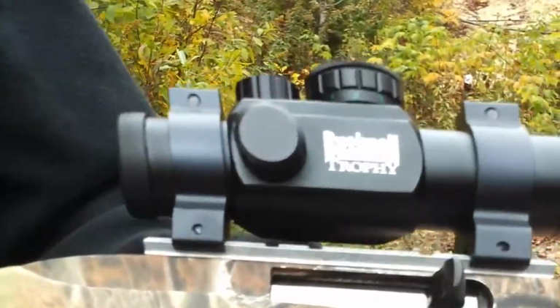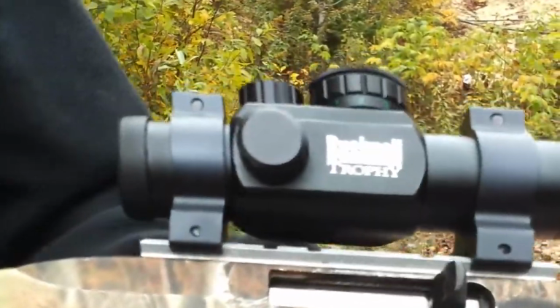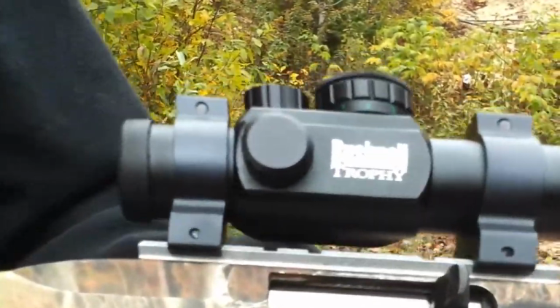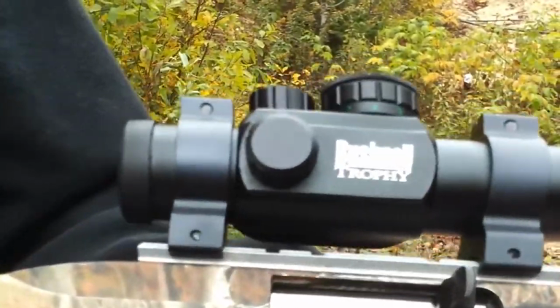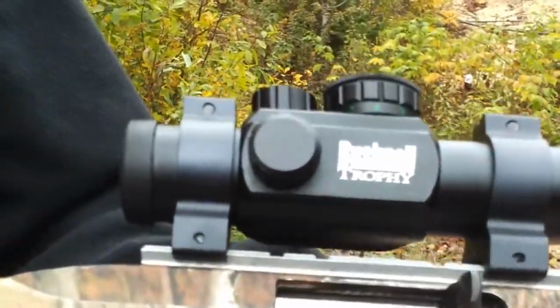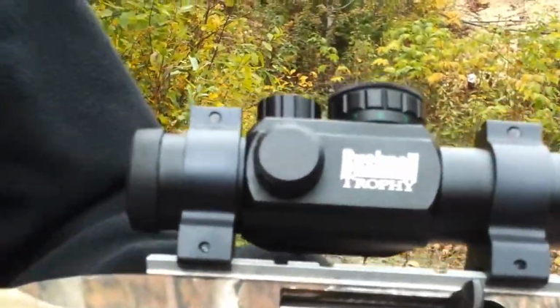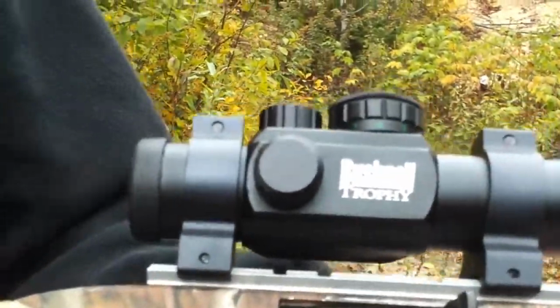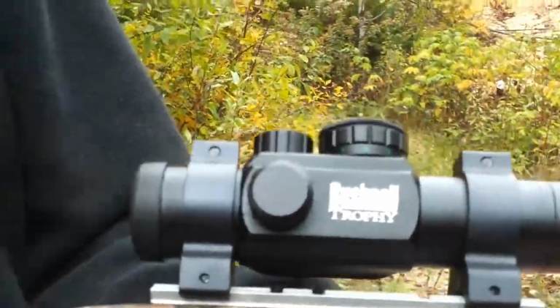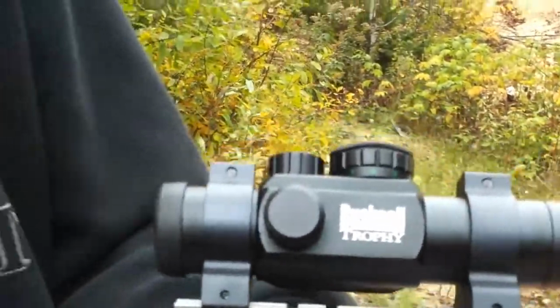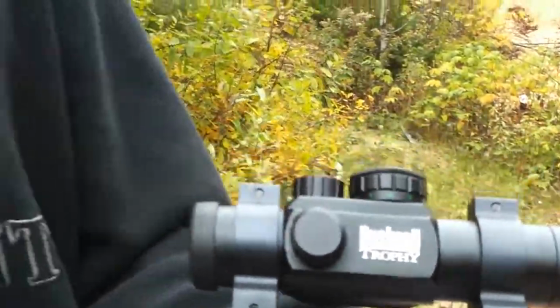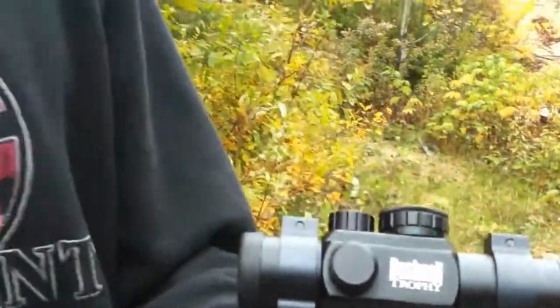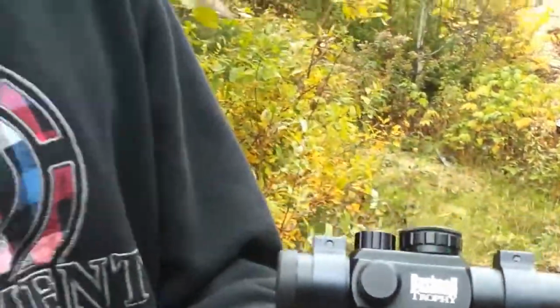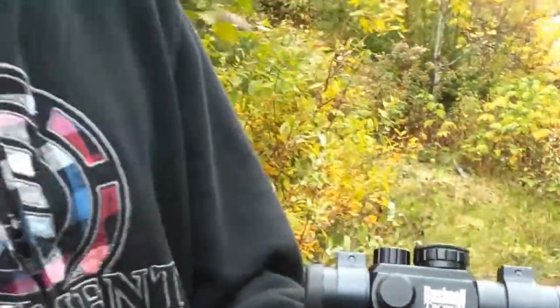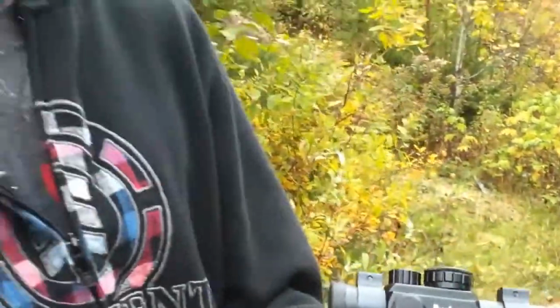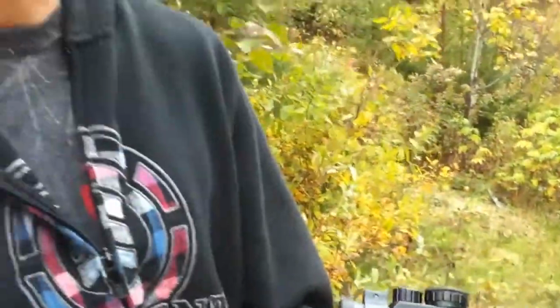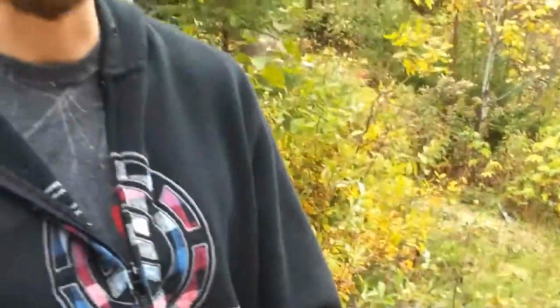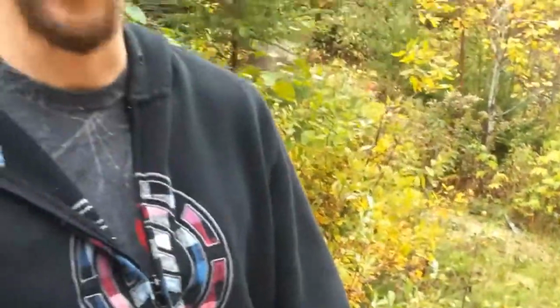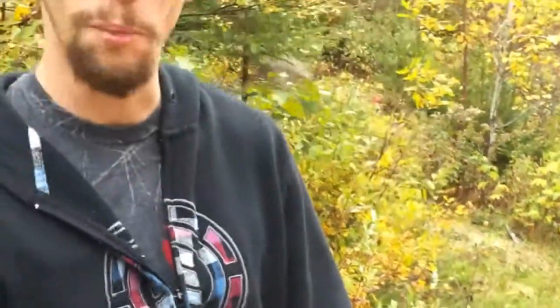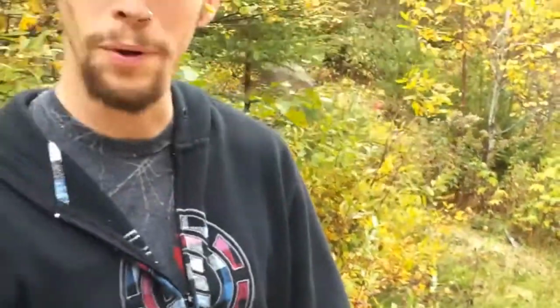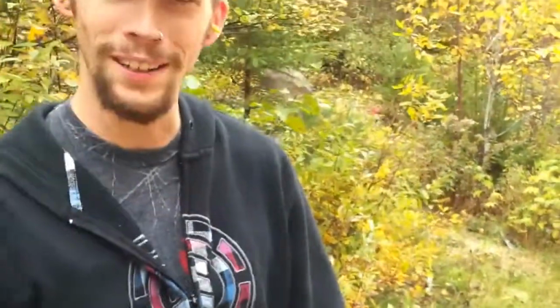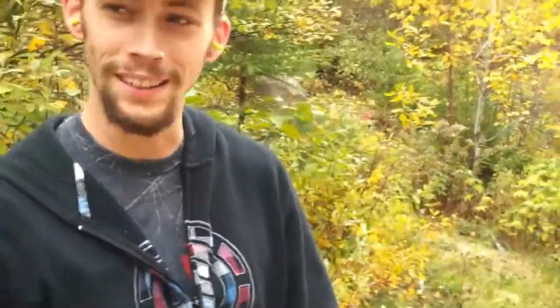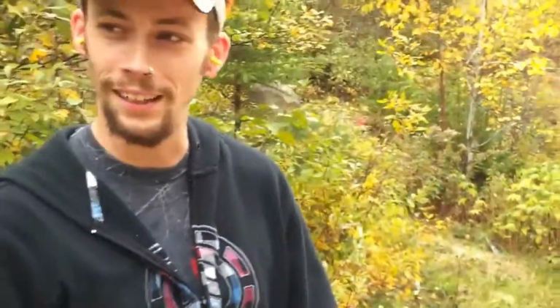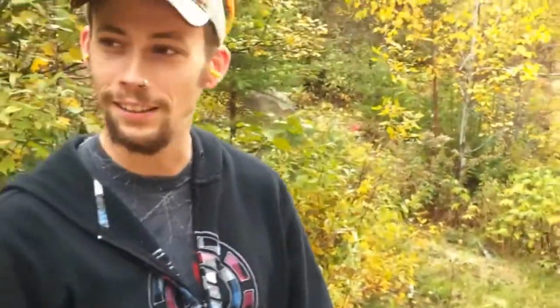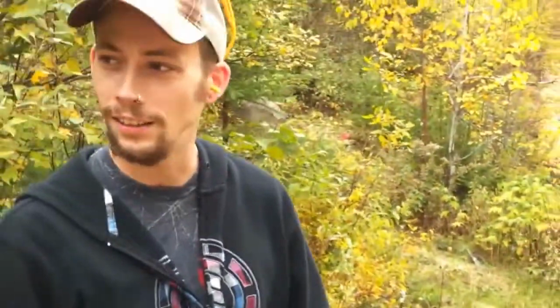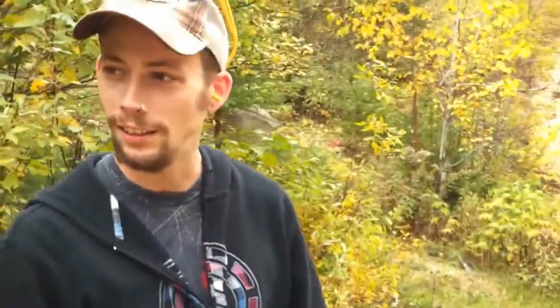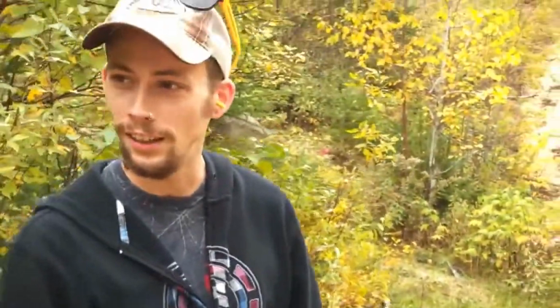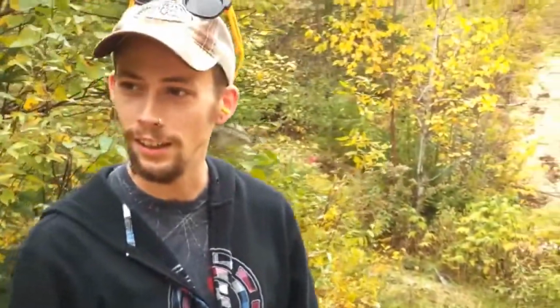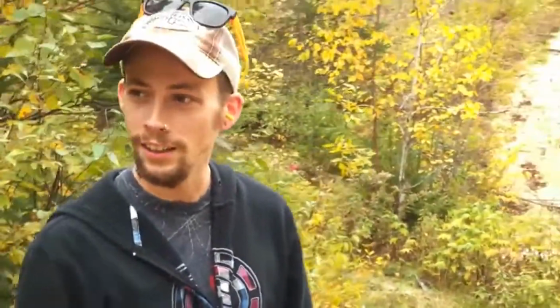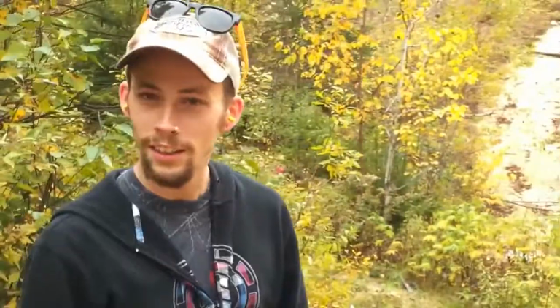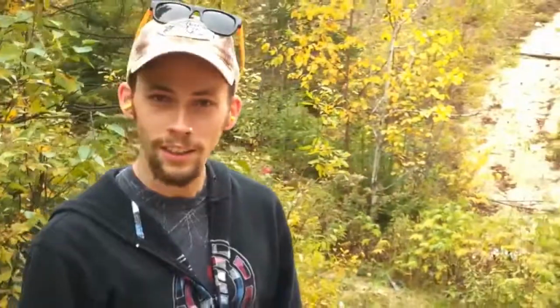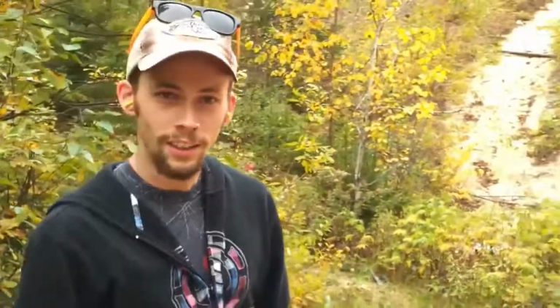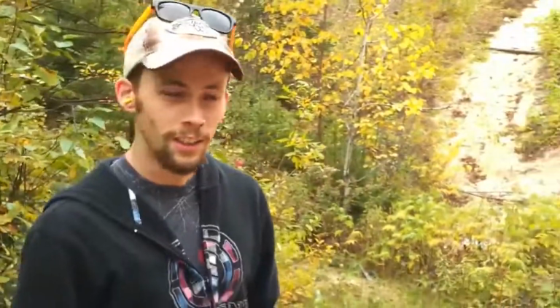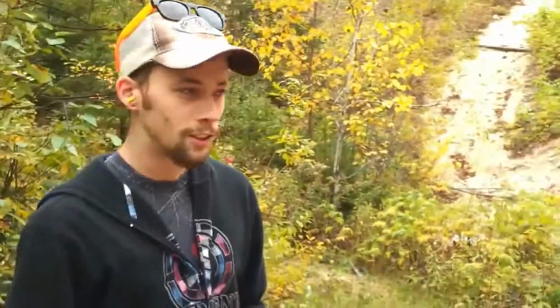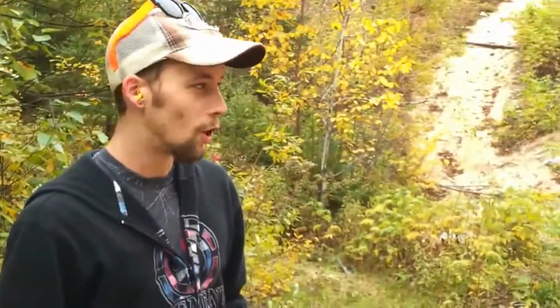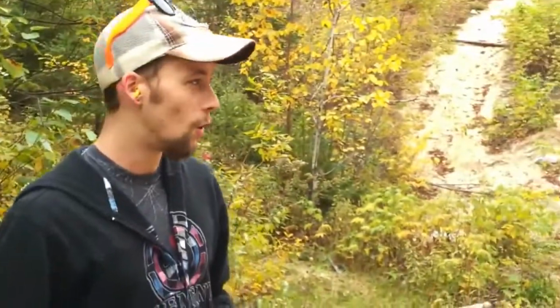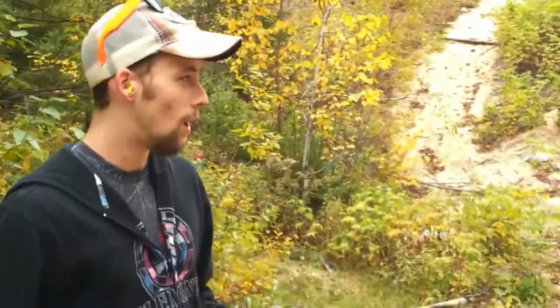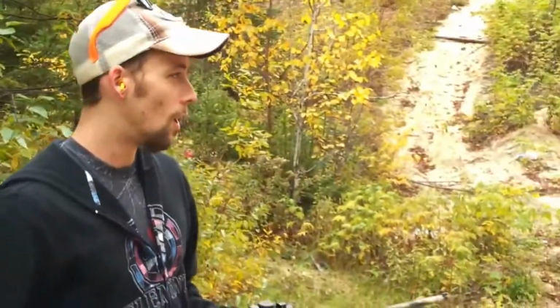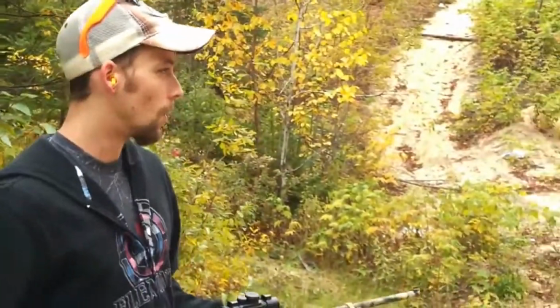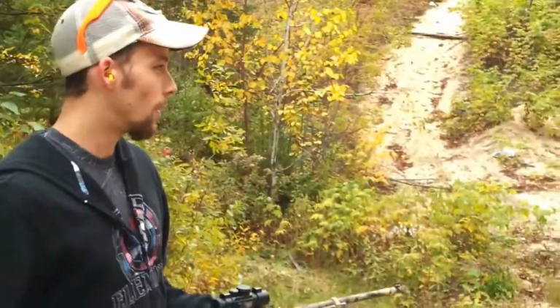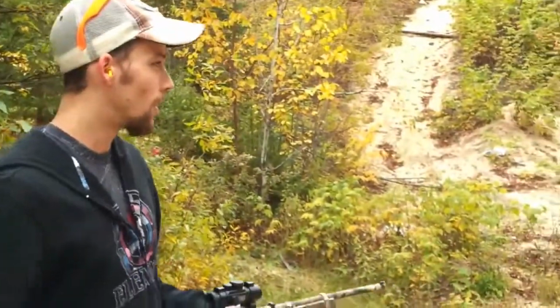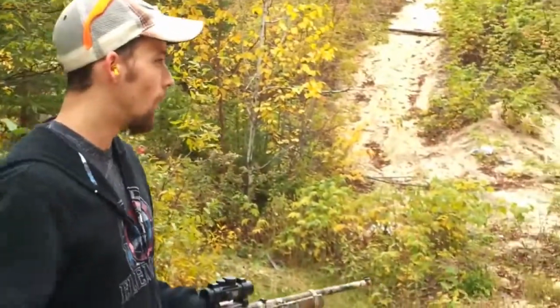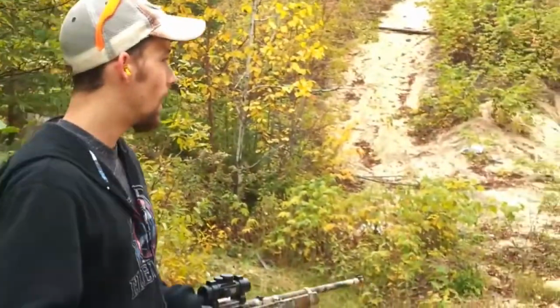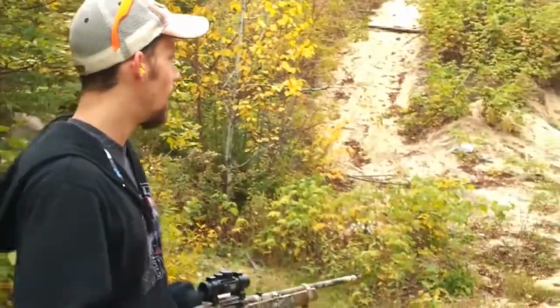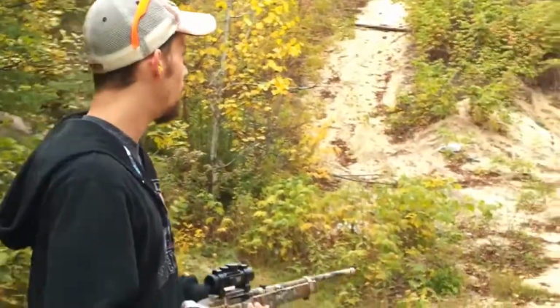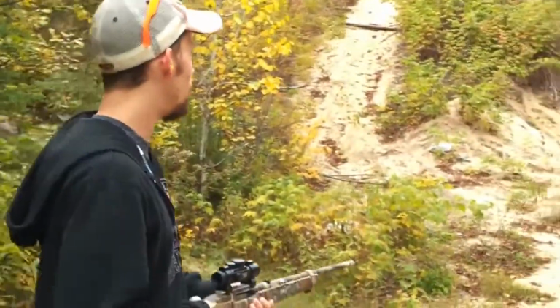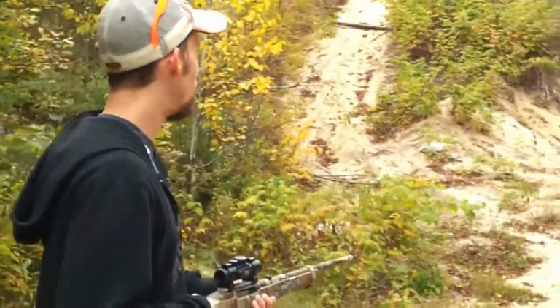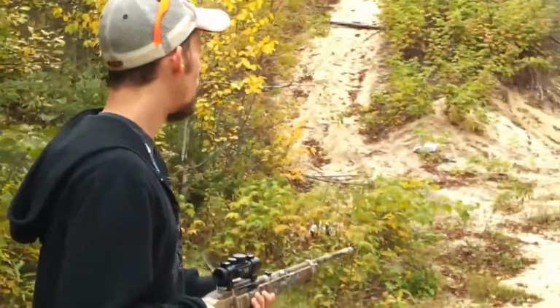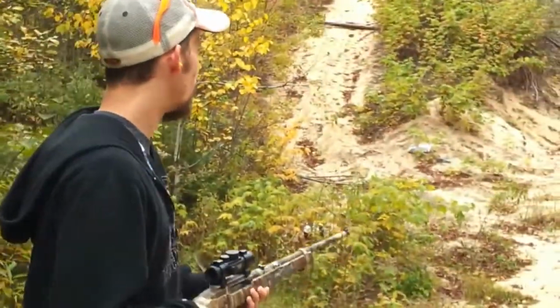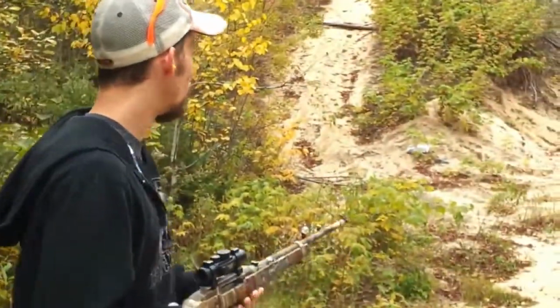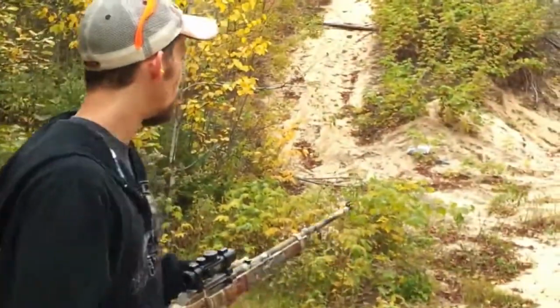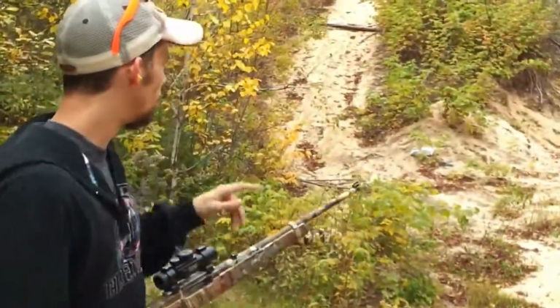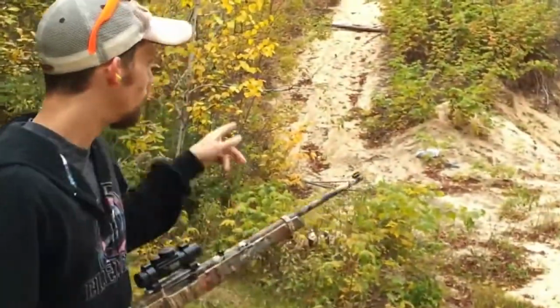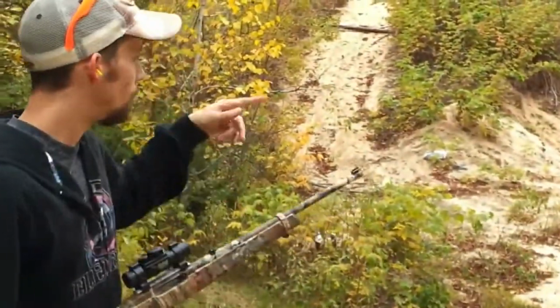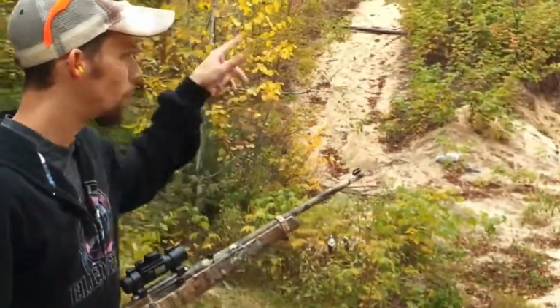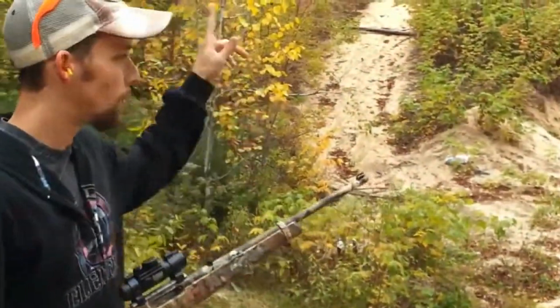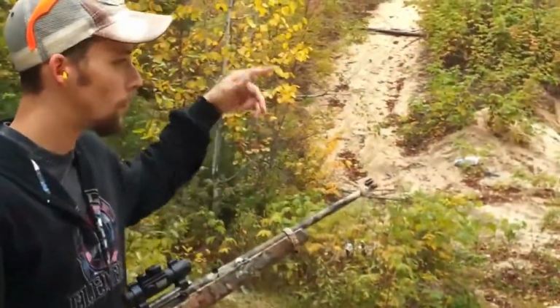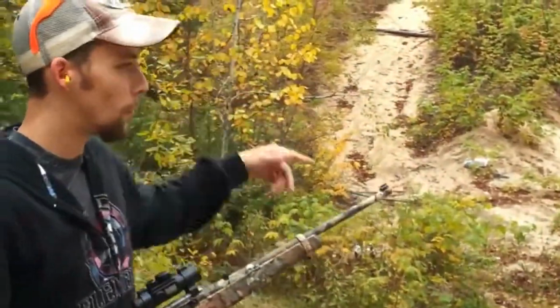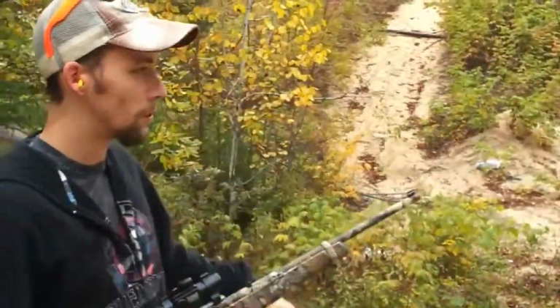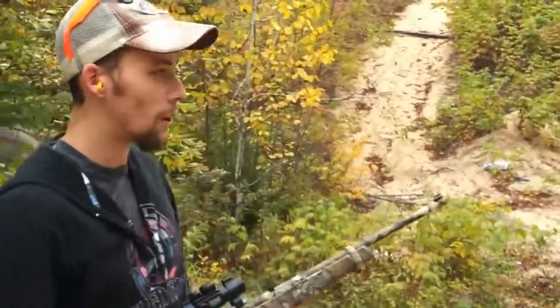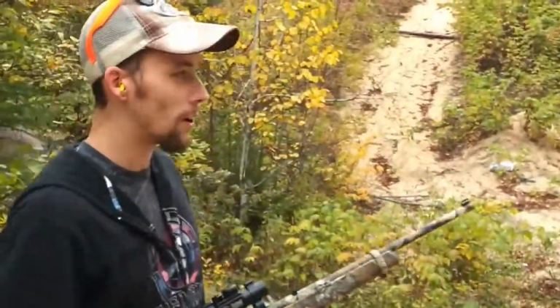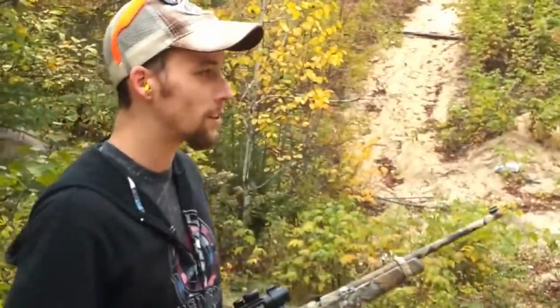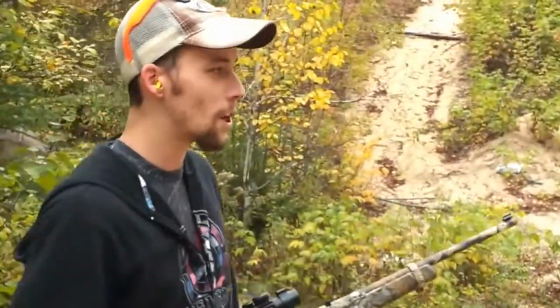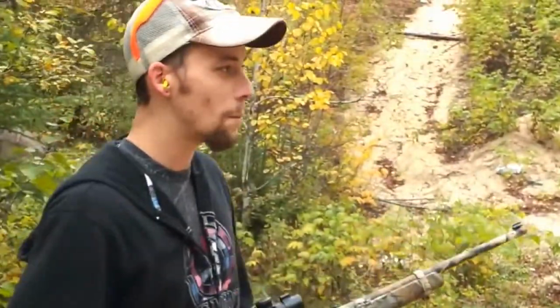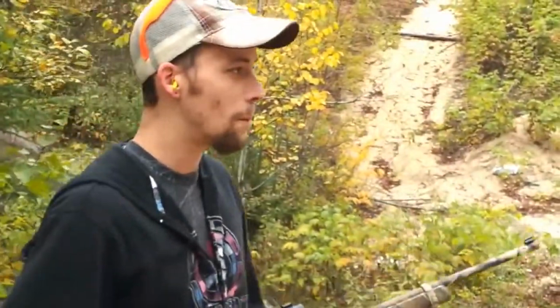Got her all sighted in, zeroed pretty nicely today. We're gonna go ahead — we got one, two, three, four targets up.